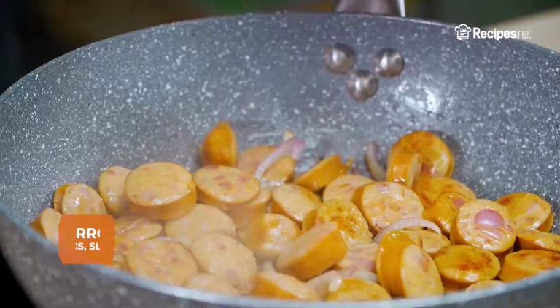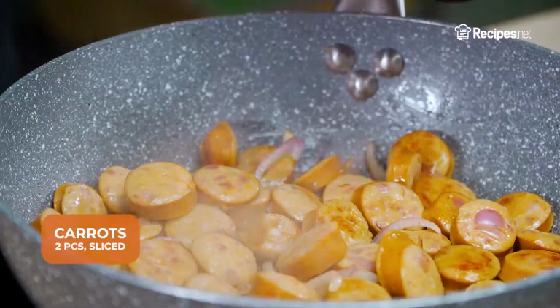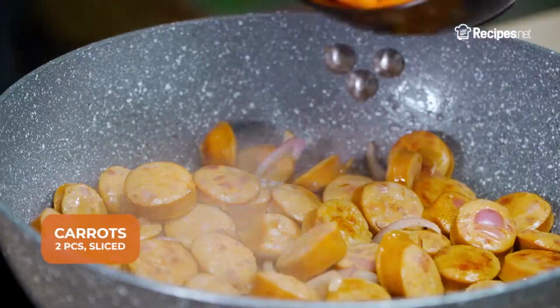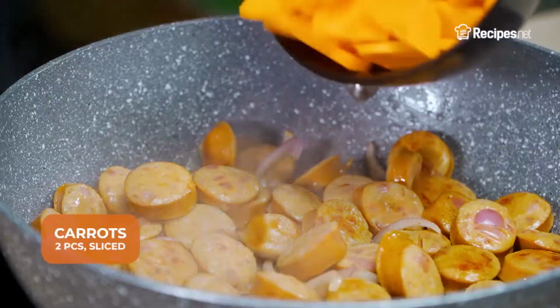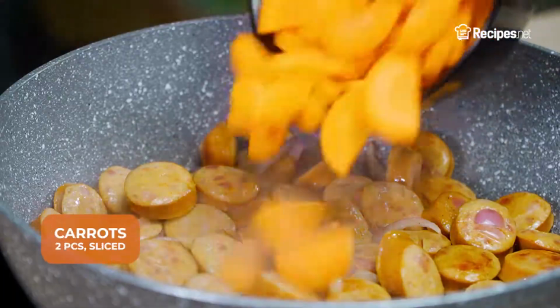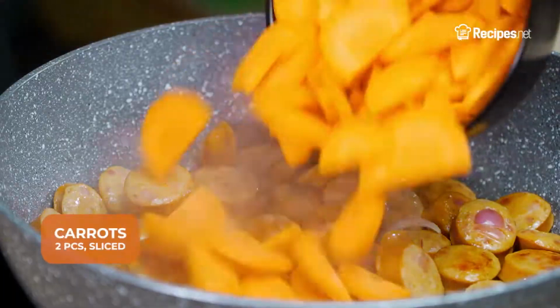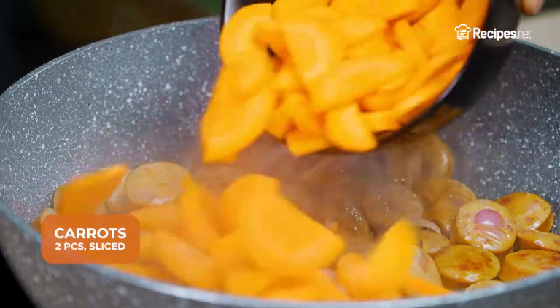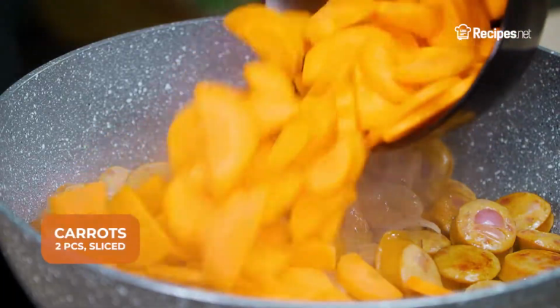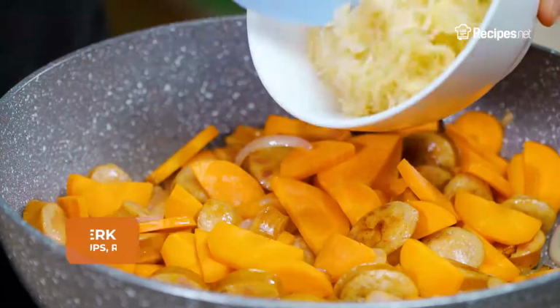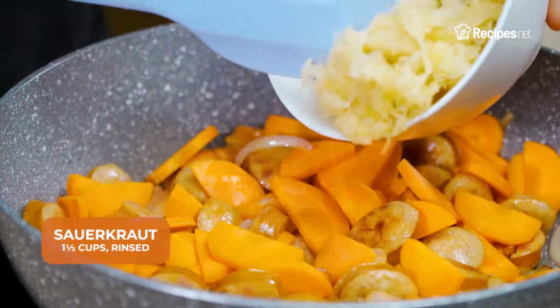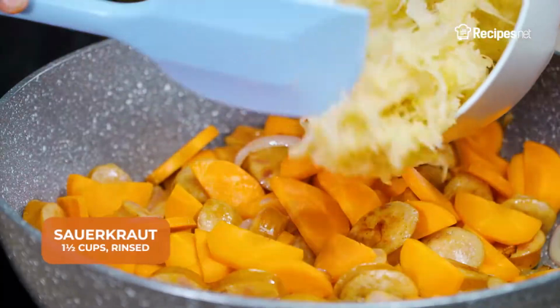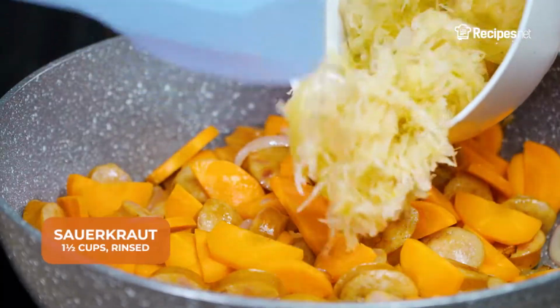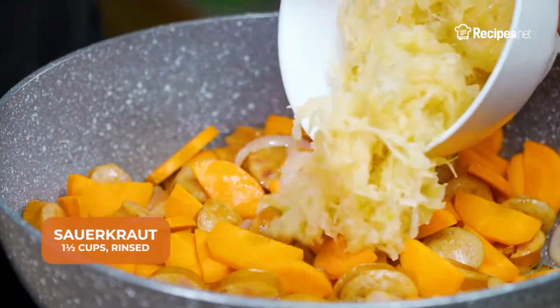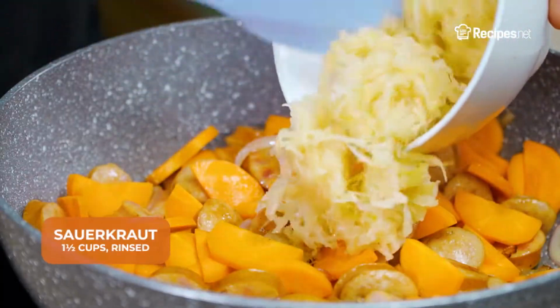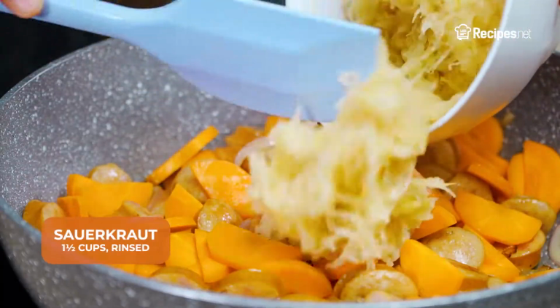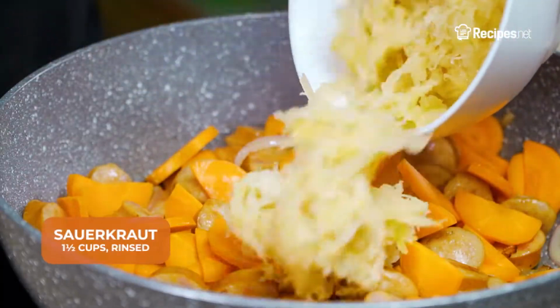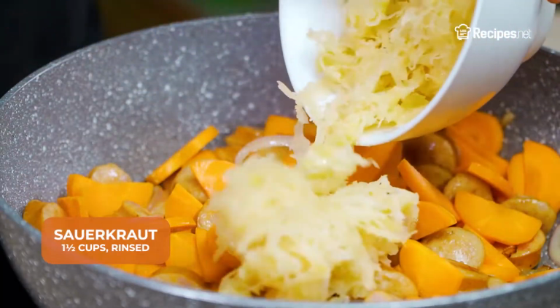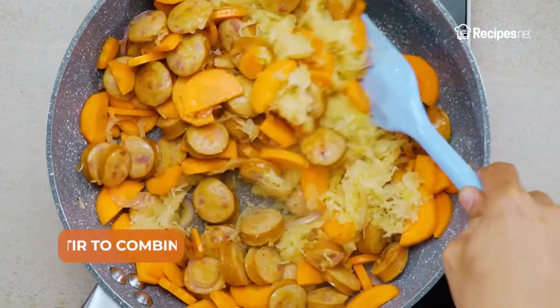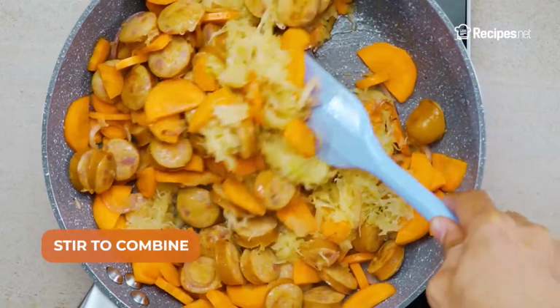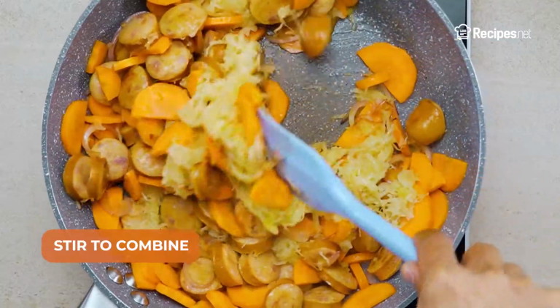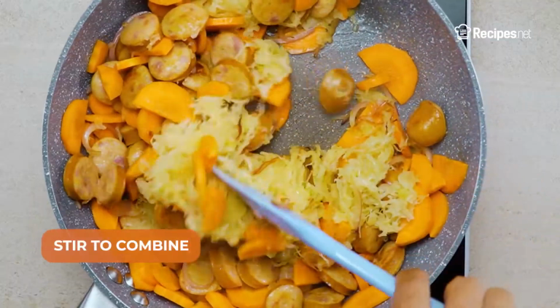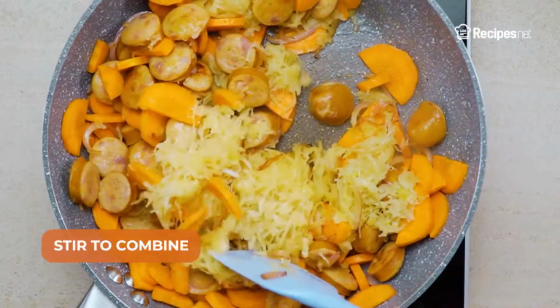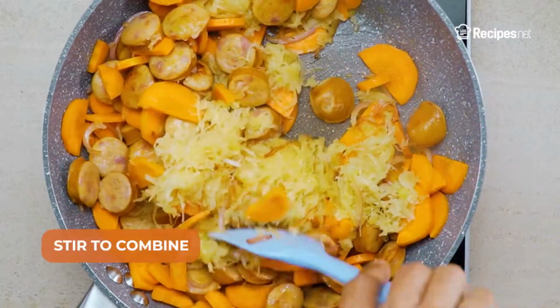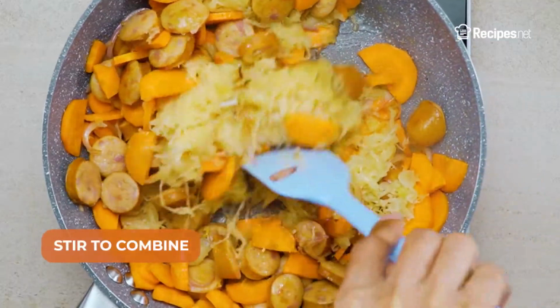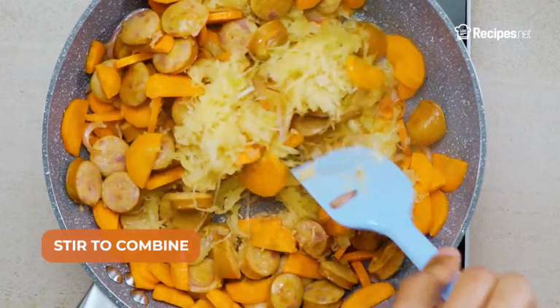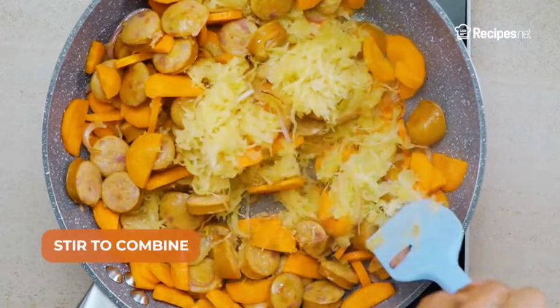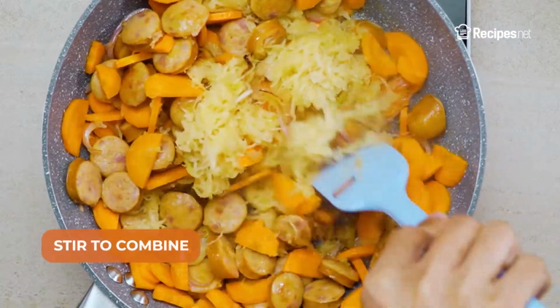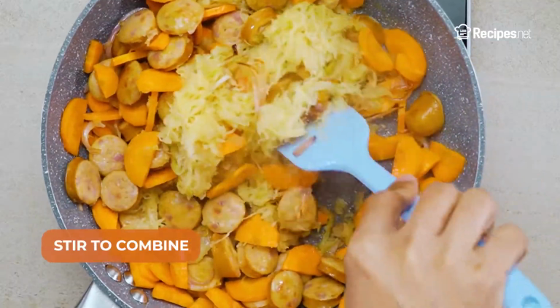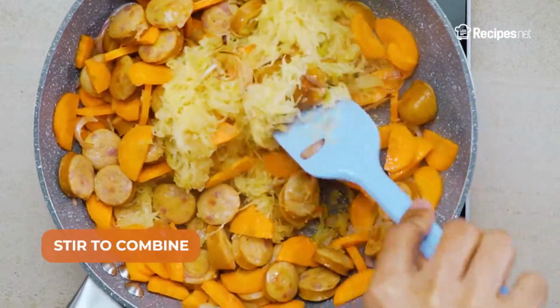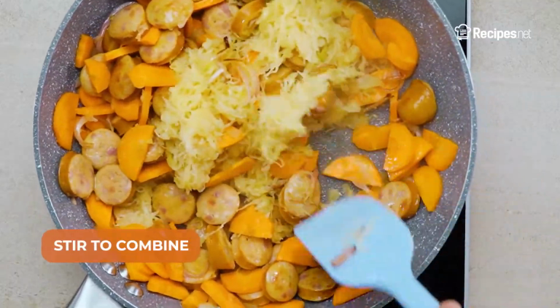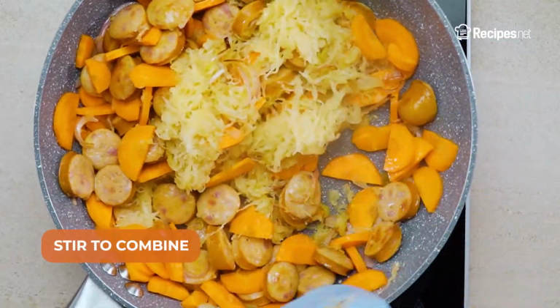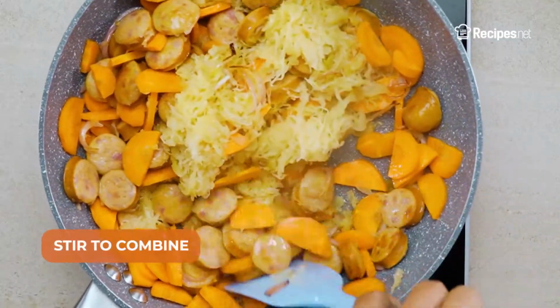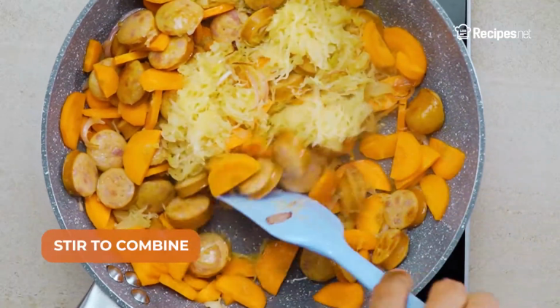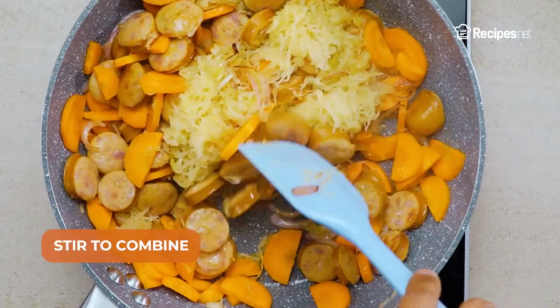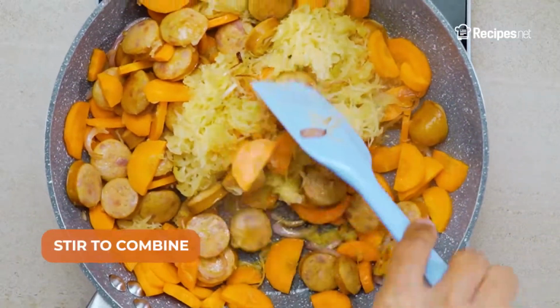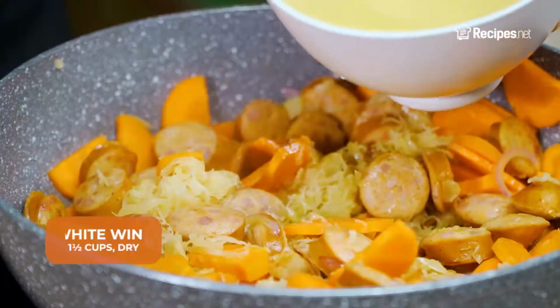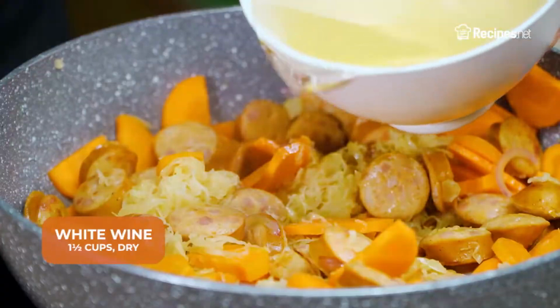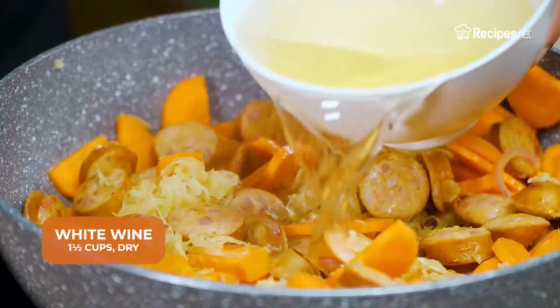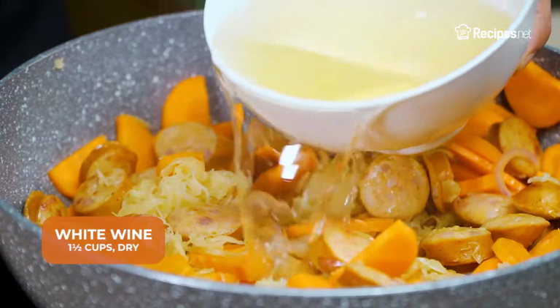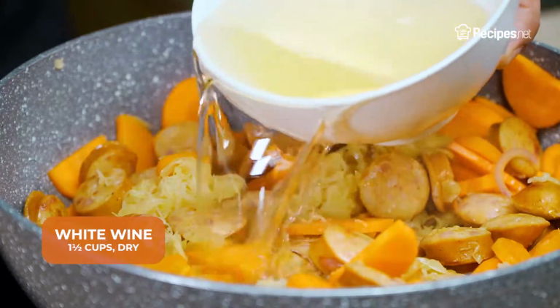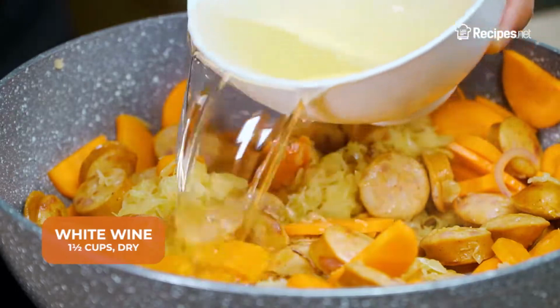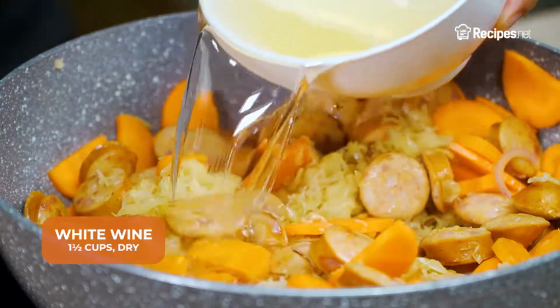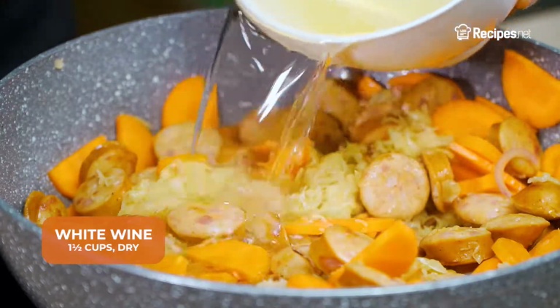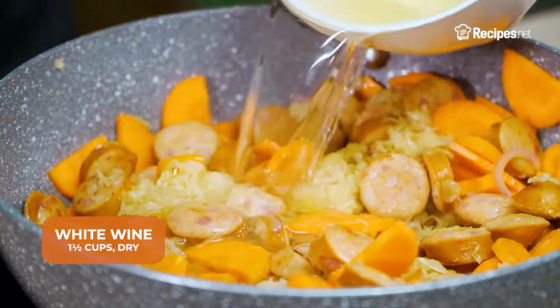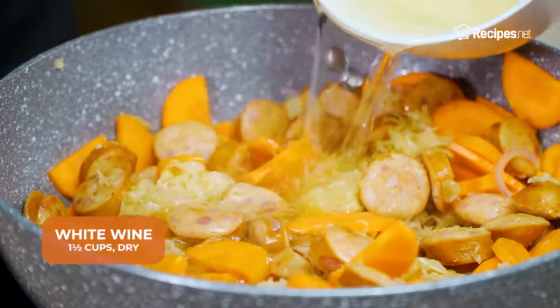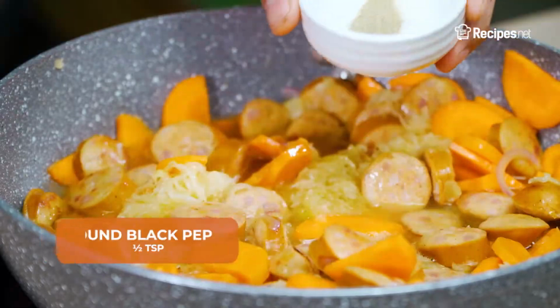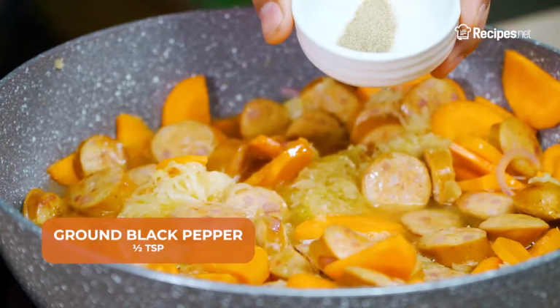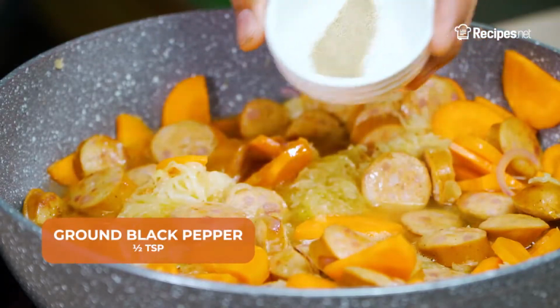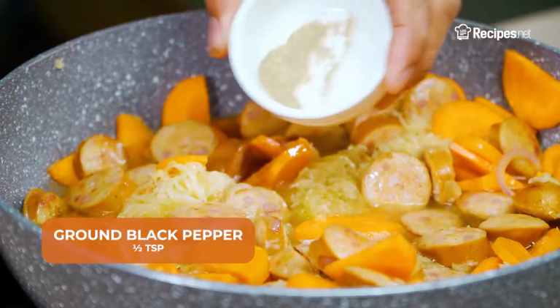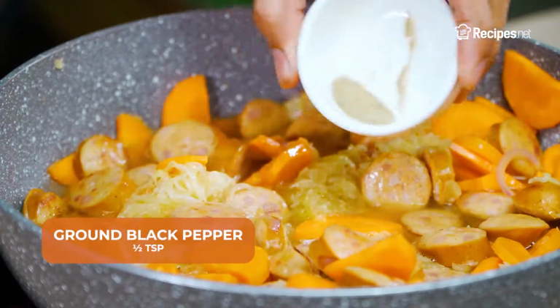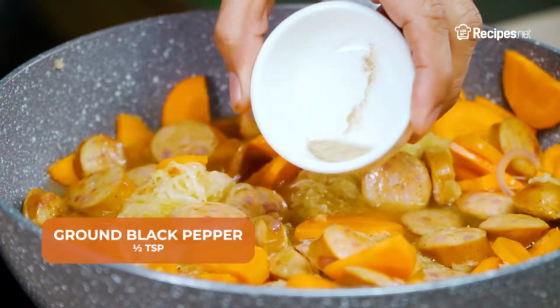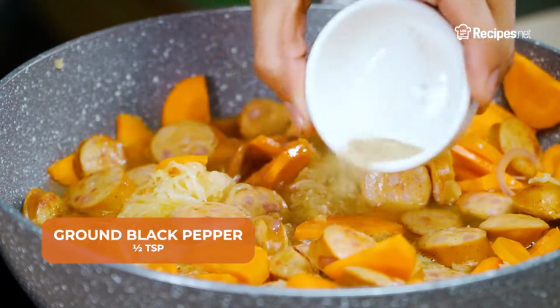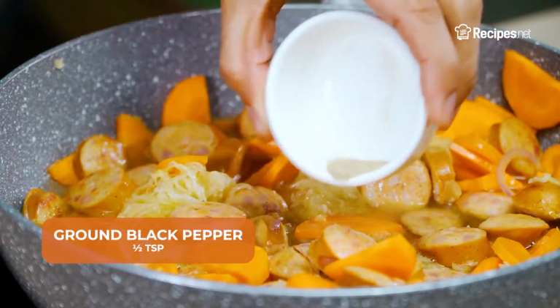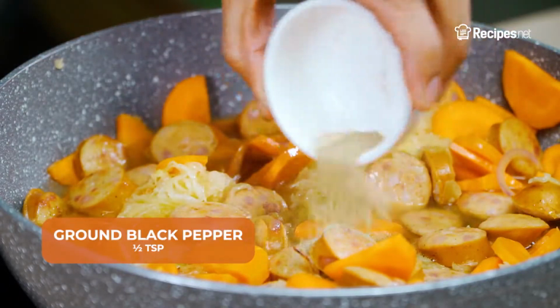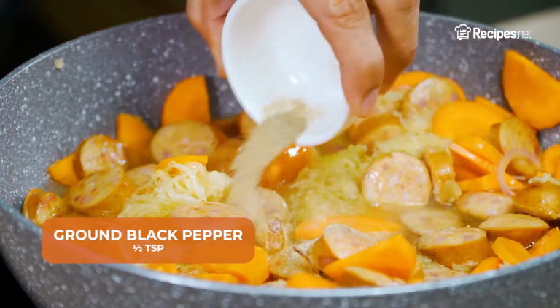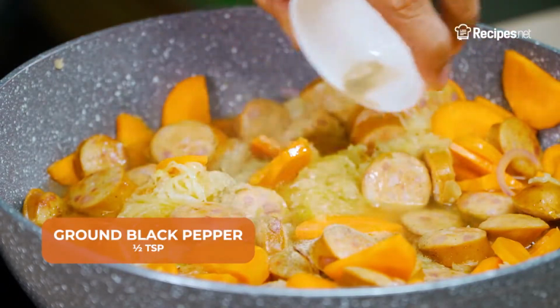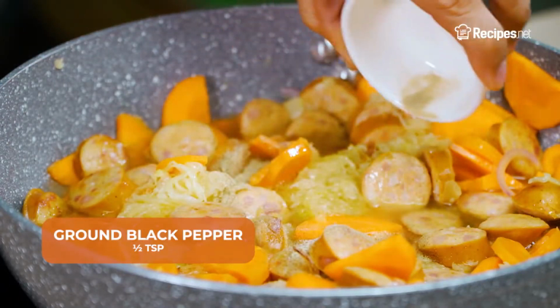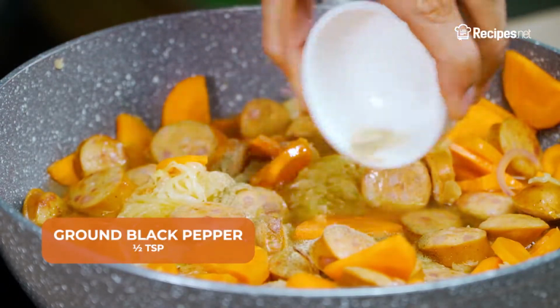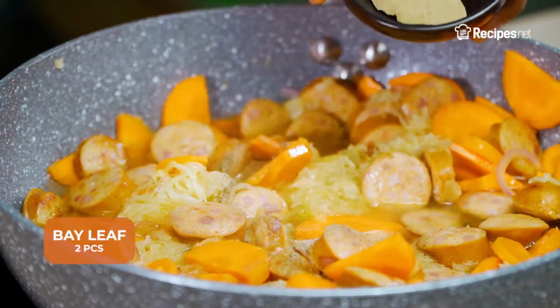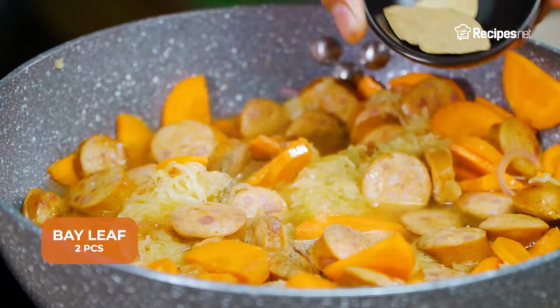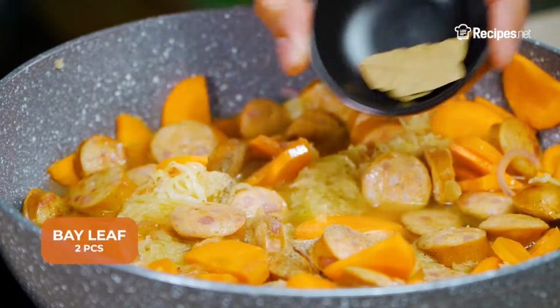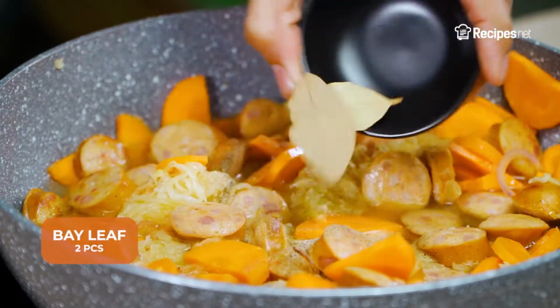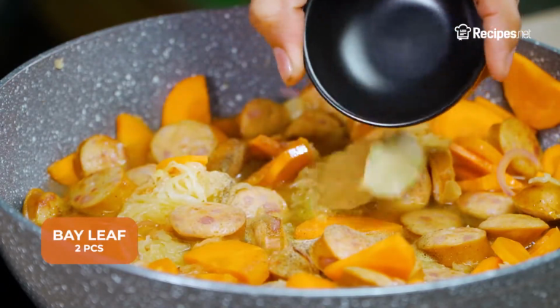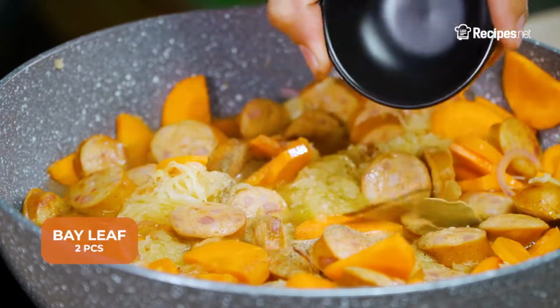Add in the carrots and sauerkraut, then stir to combine. Pour in the white wine, then add the ground black pepper and bay leaf.